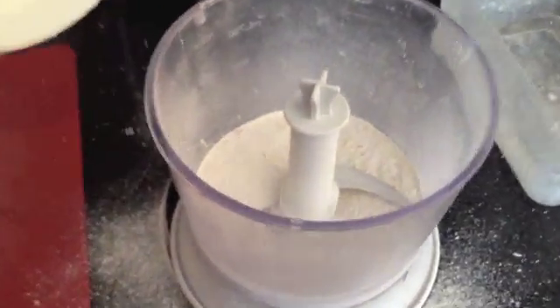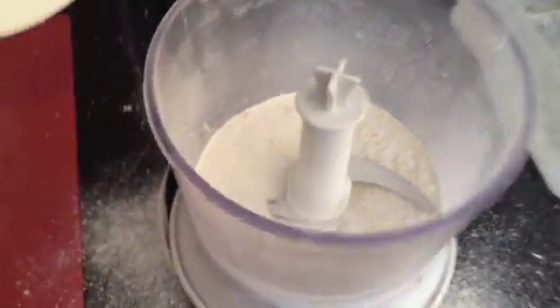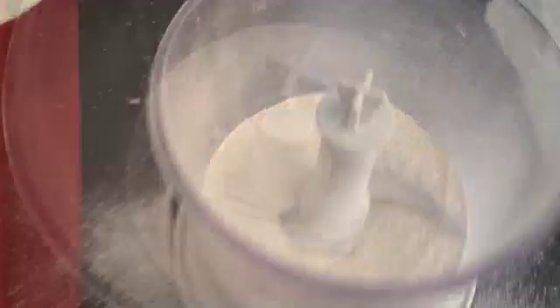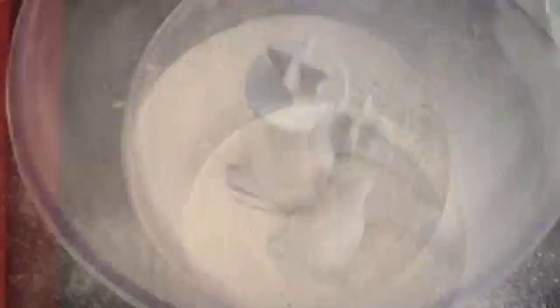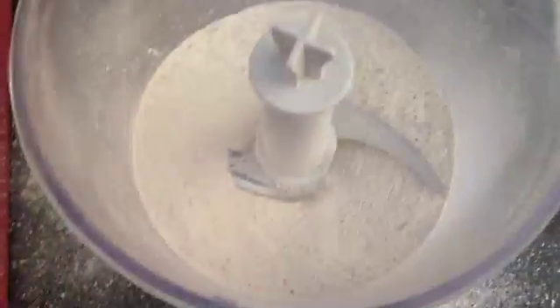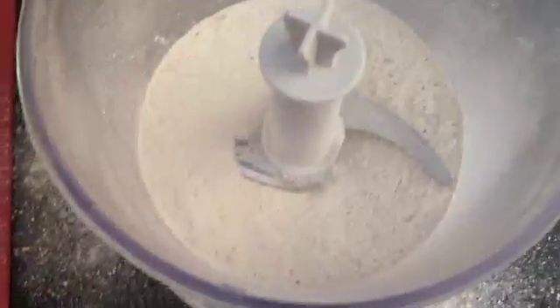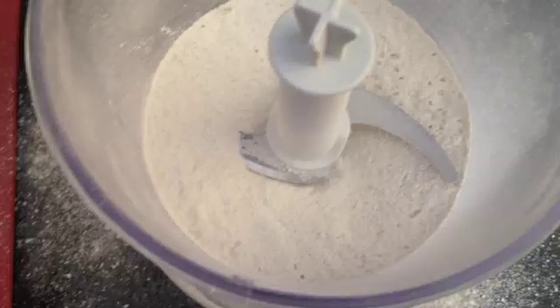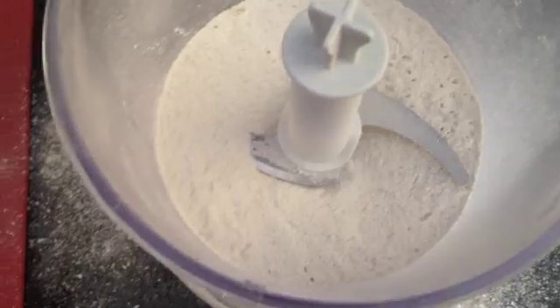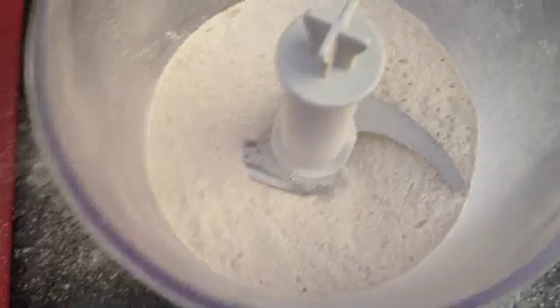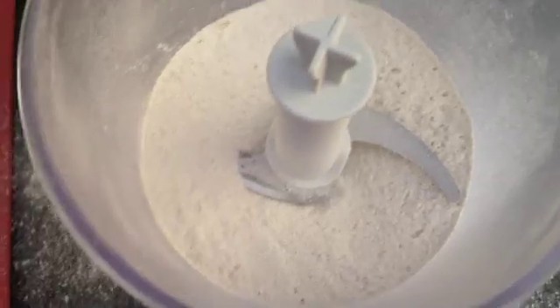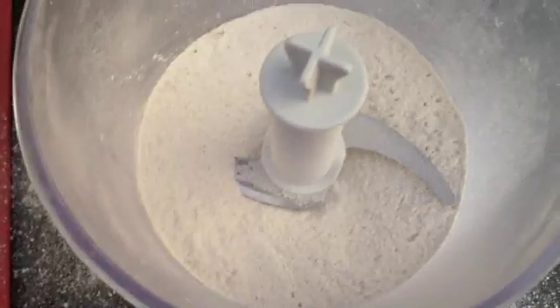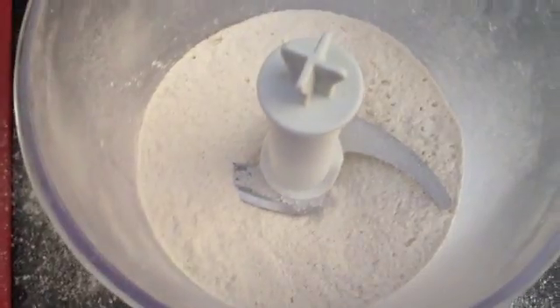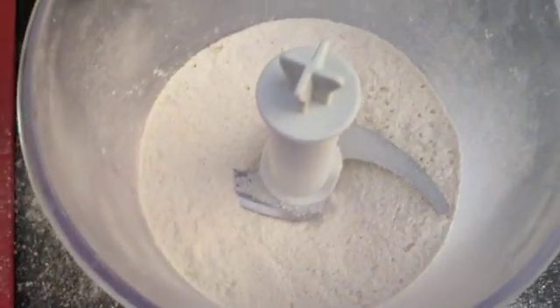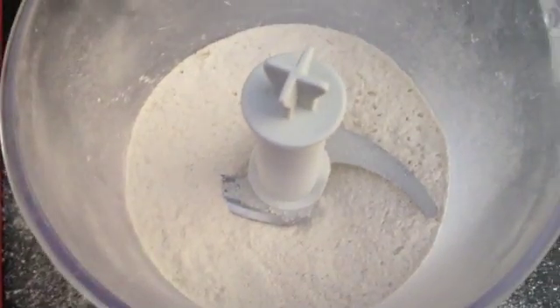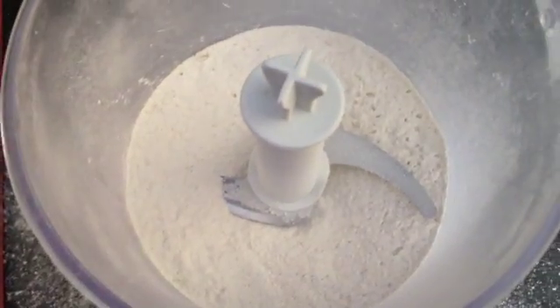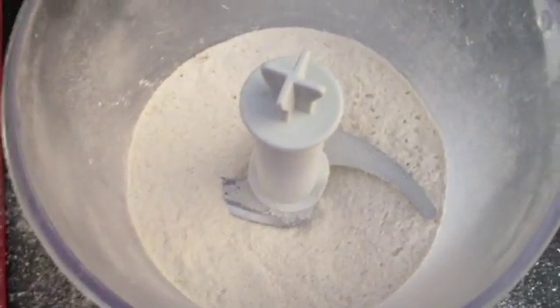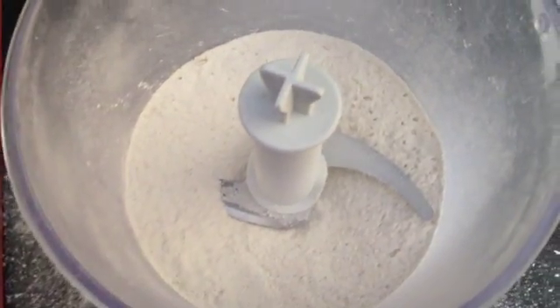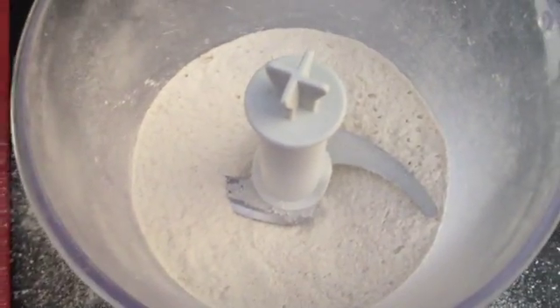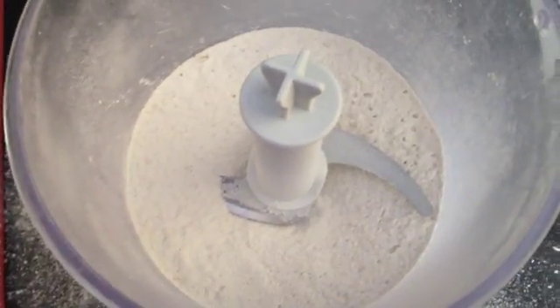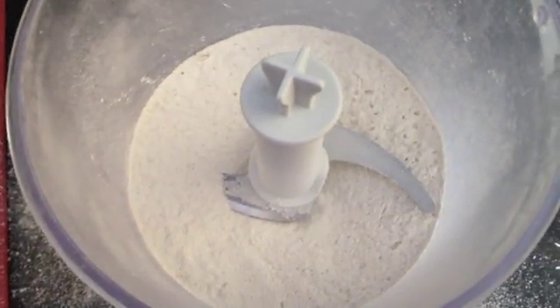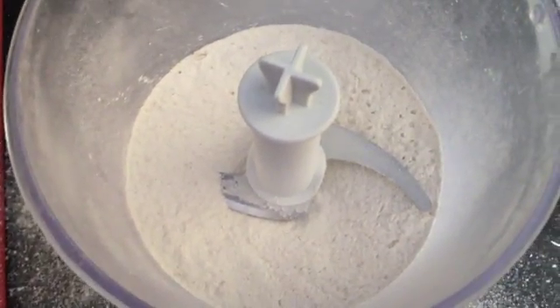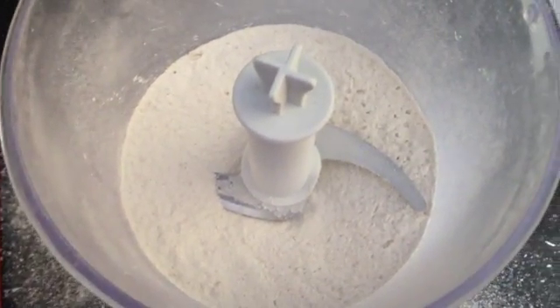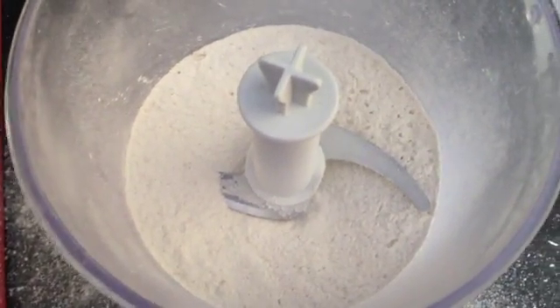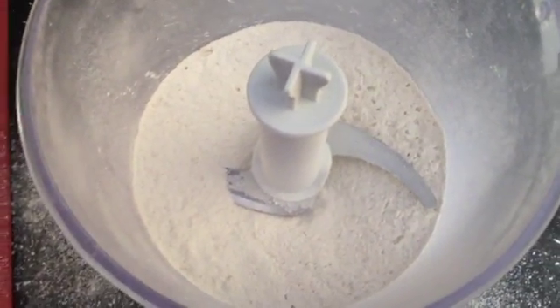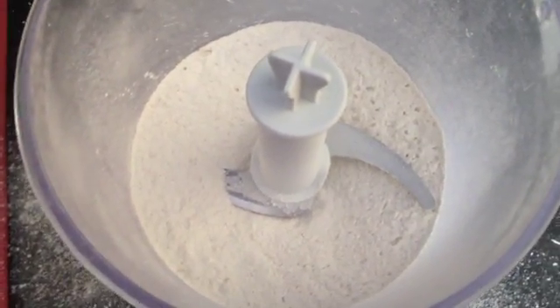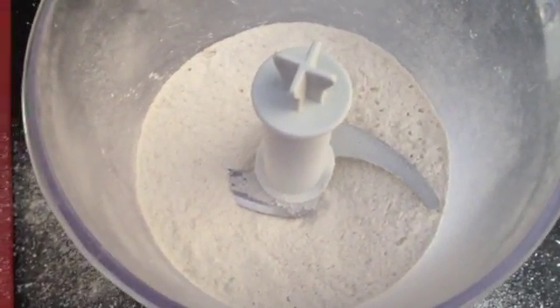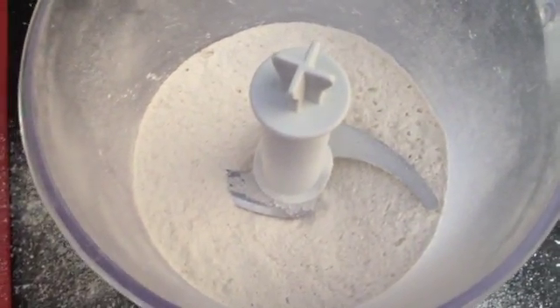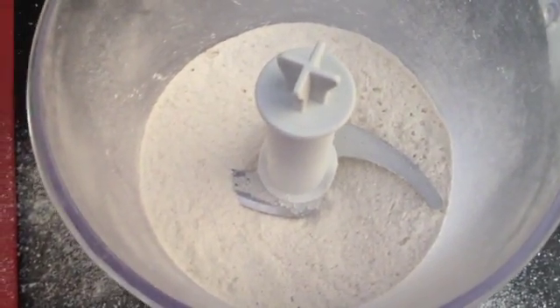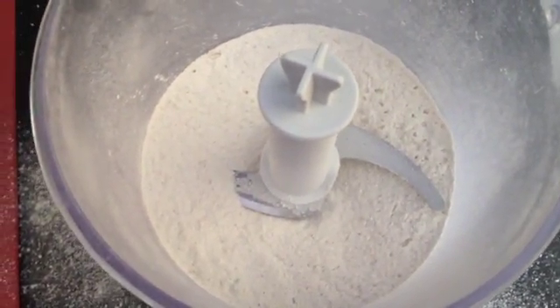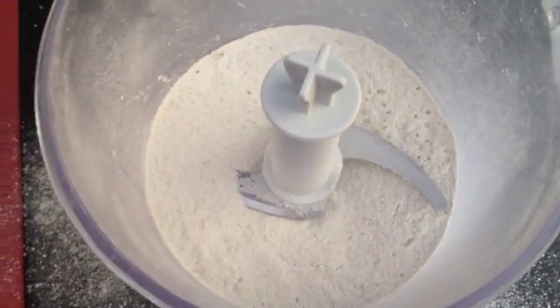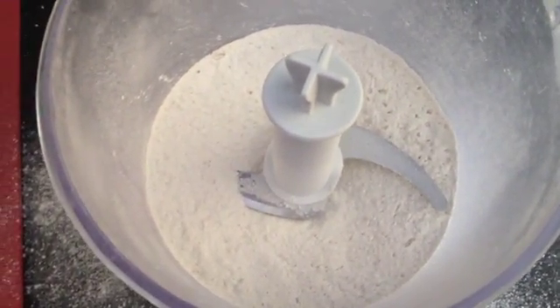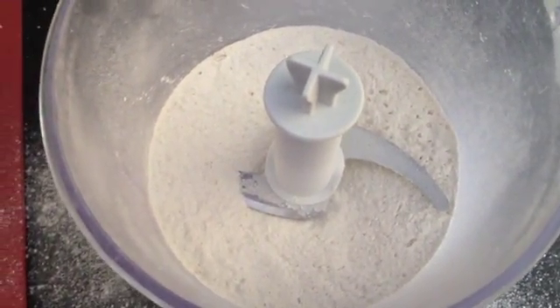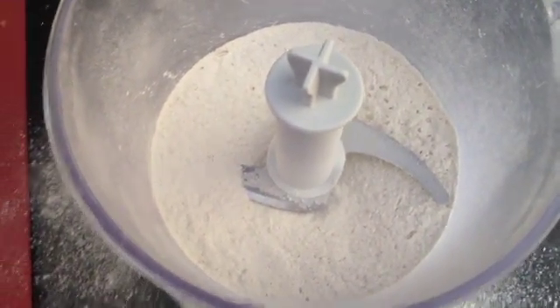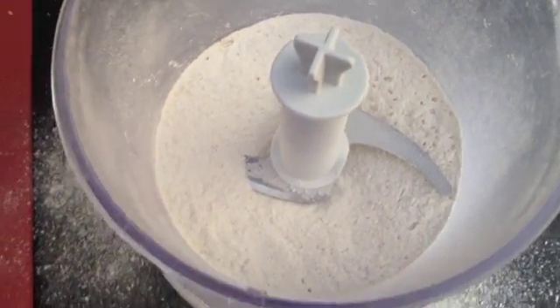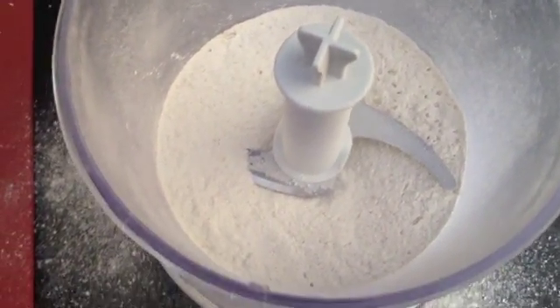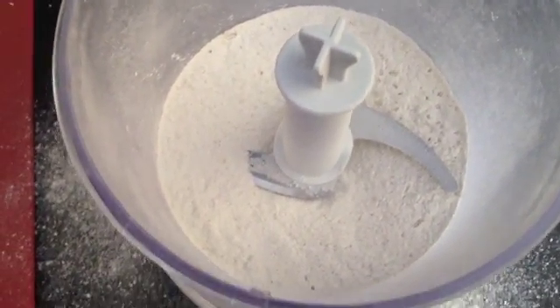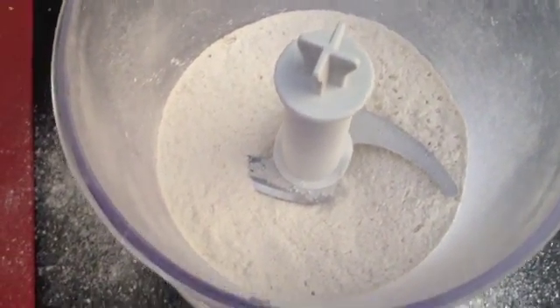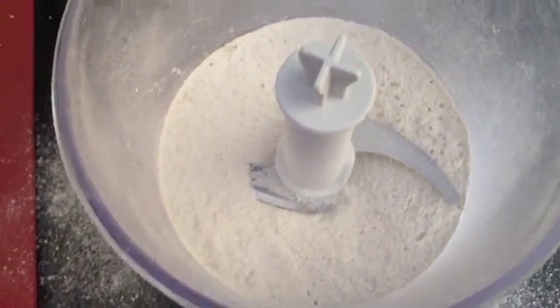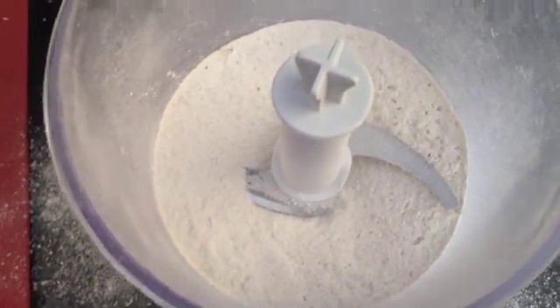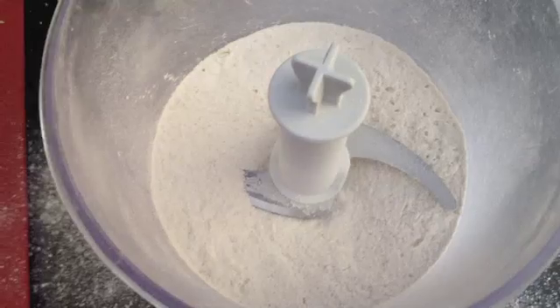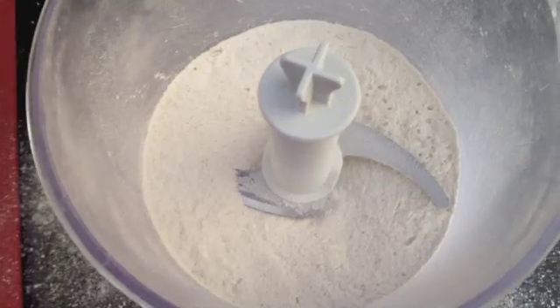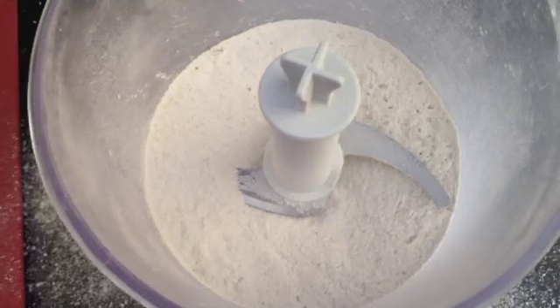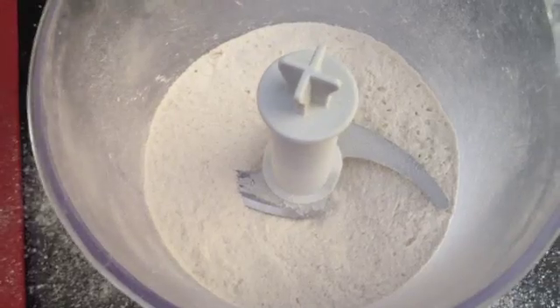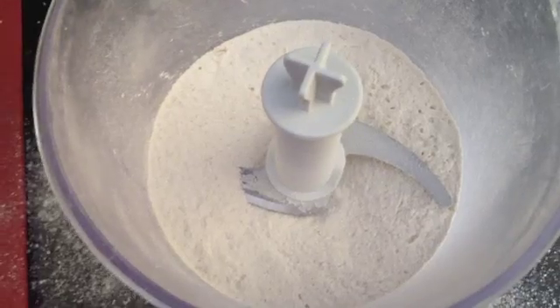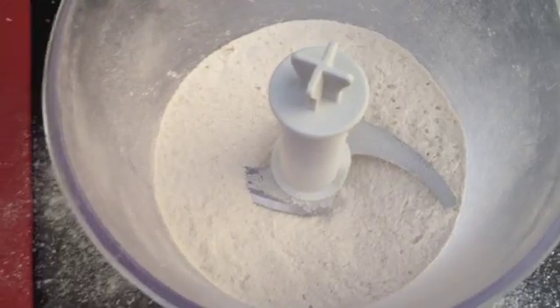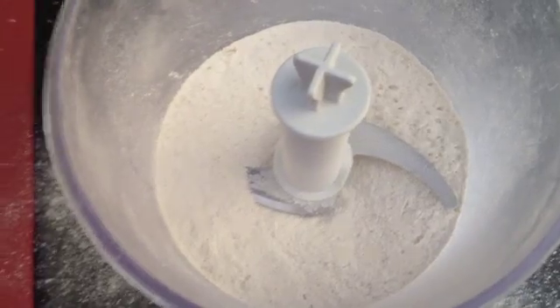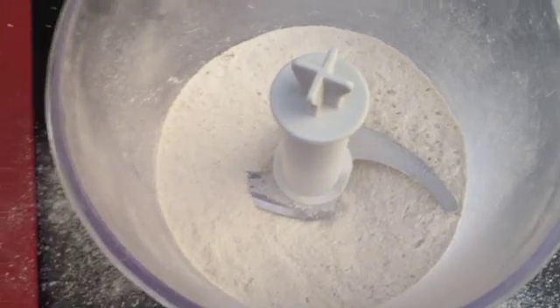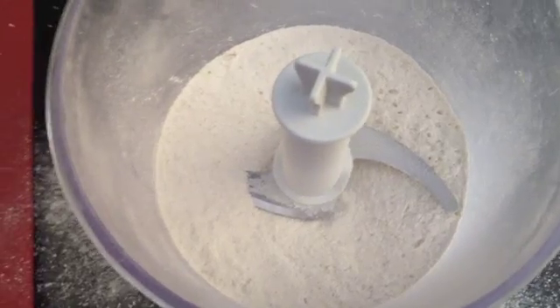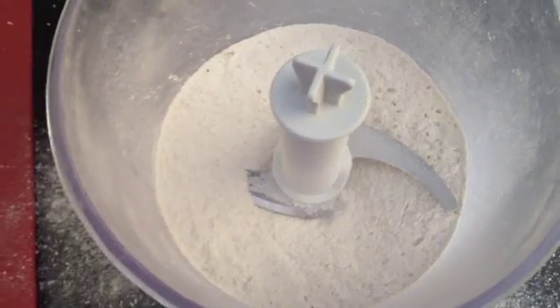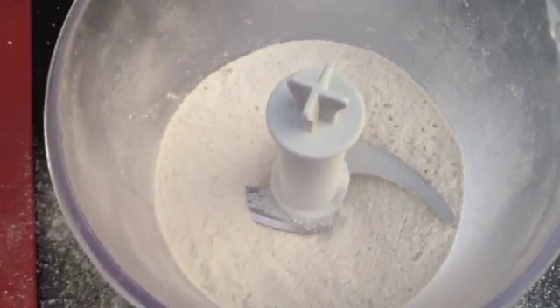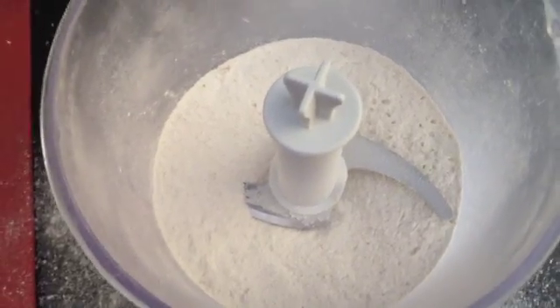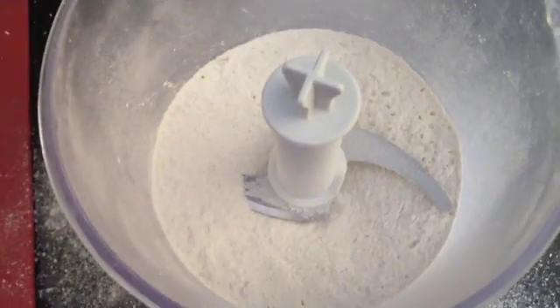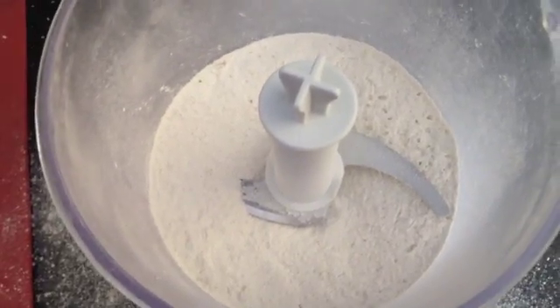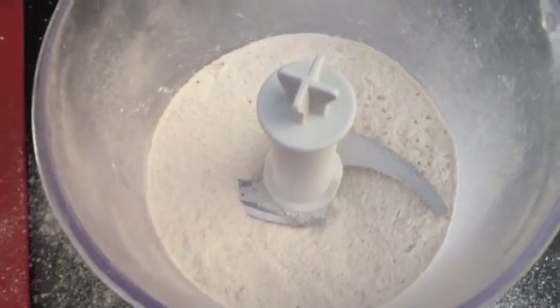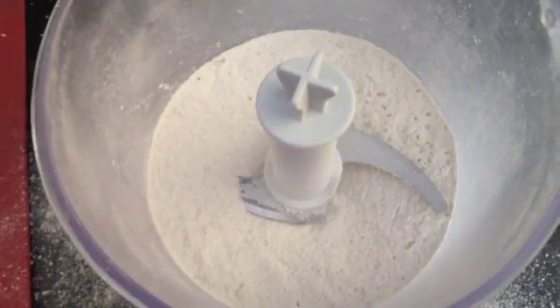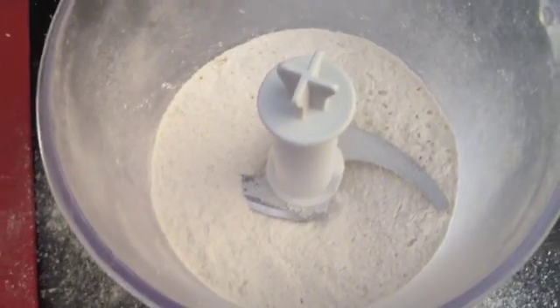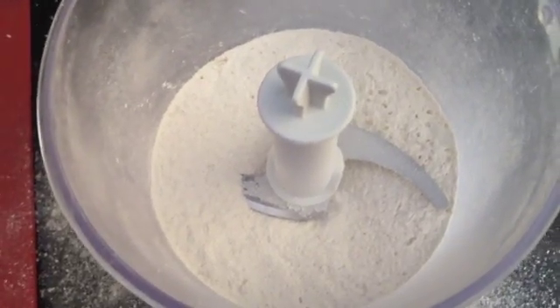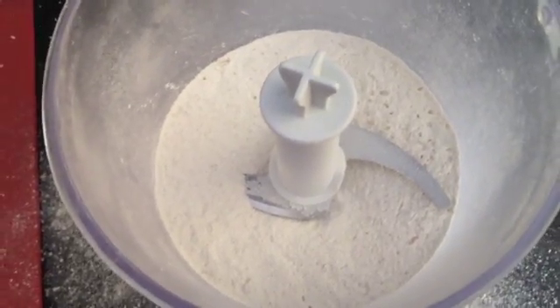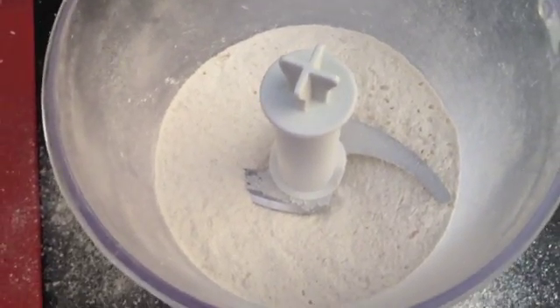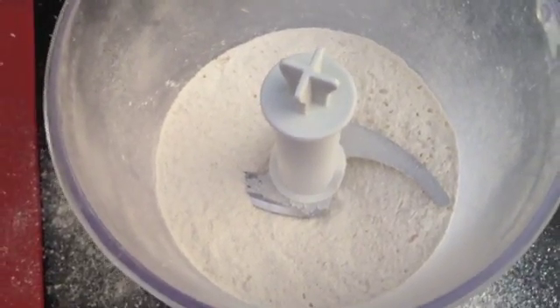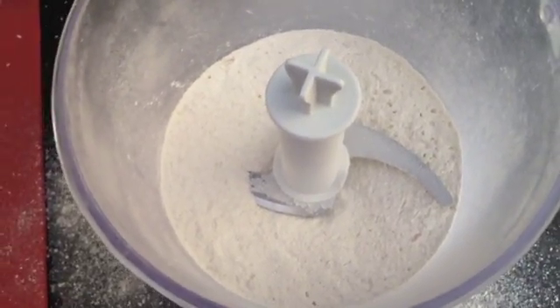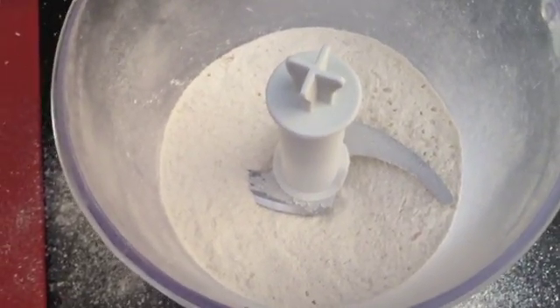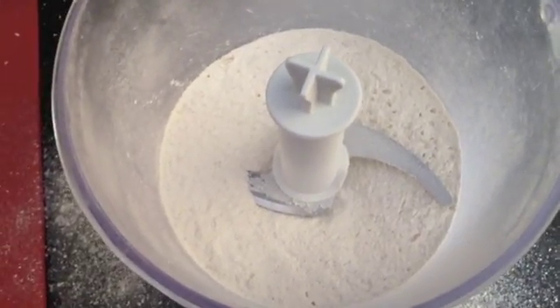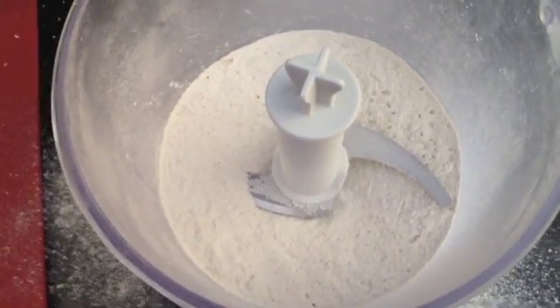And you just put it in a container and save it until you need it. Label it, because I've got a whole lot of white powders and I have to know what I've got.